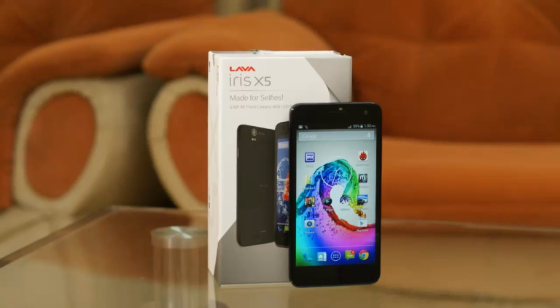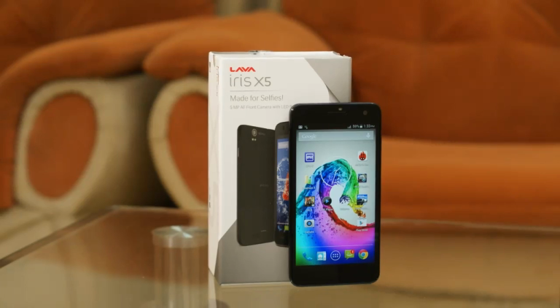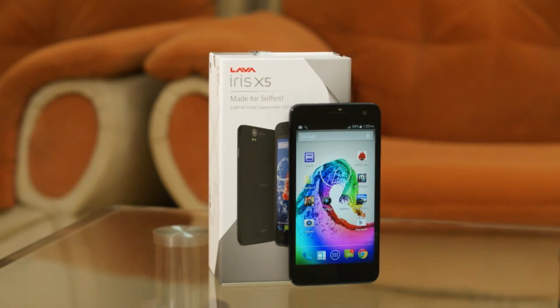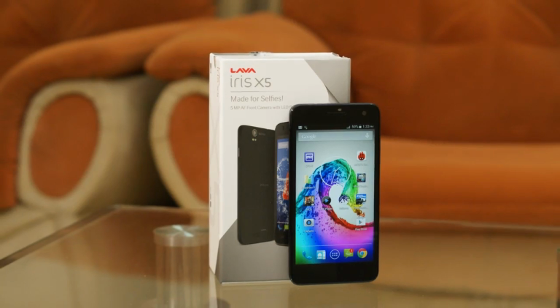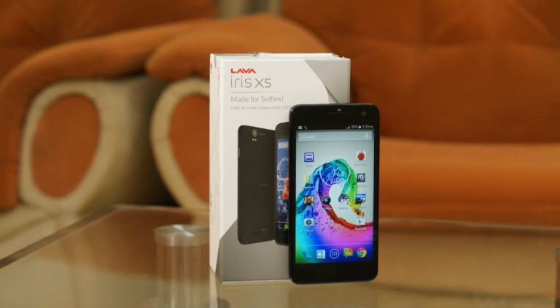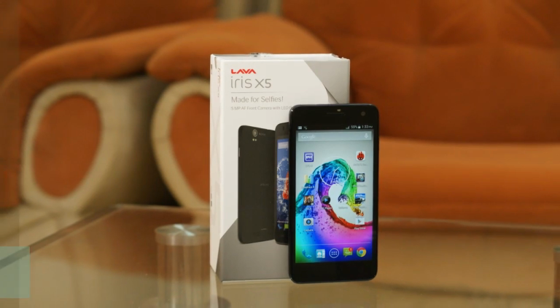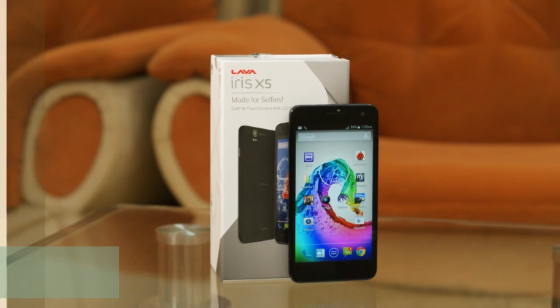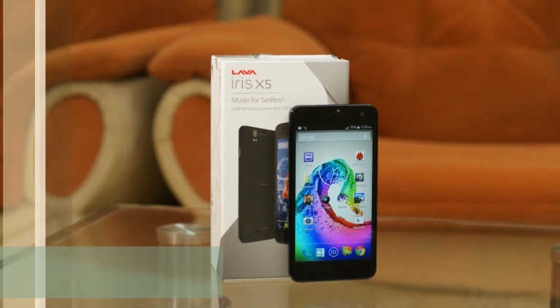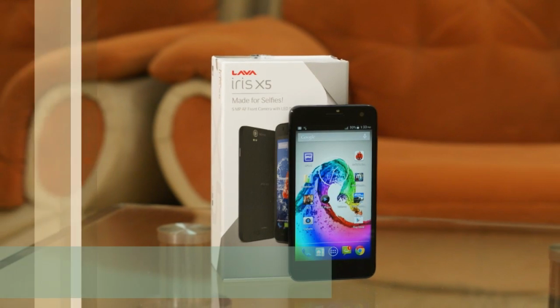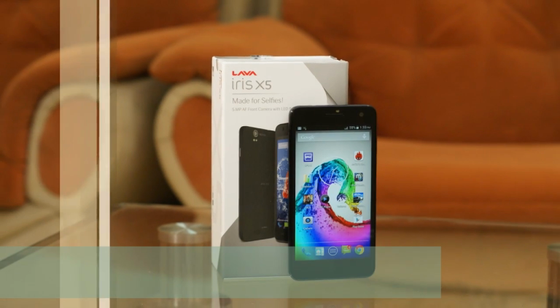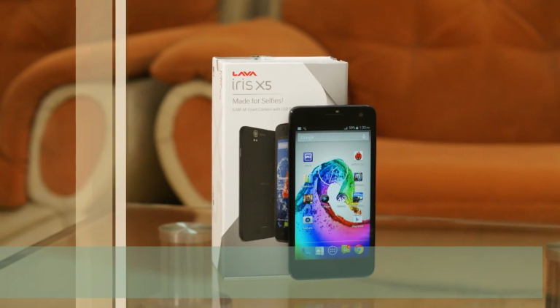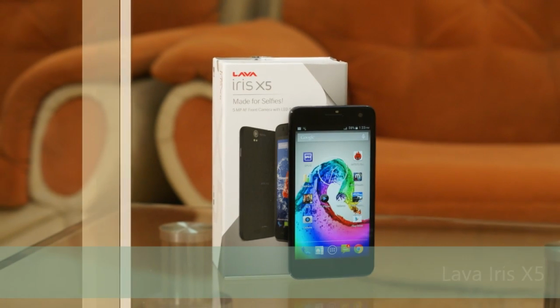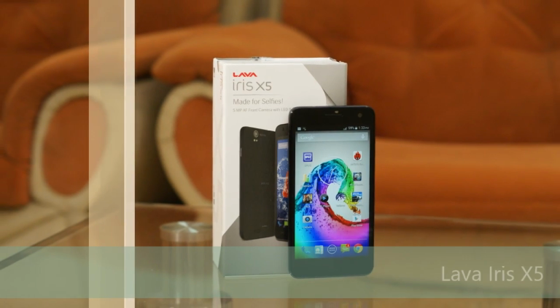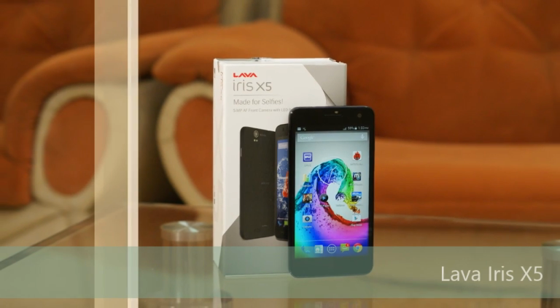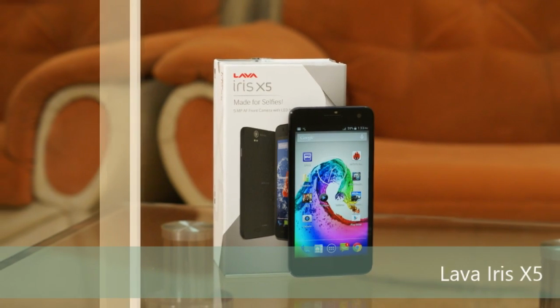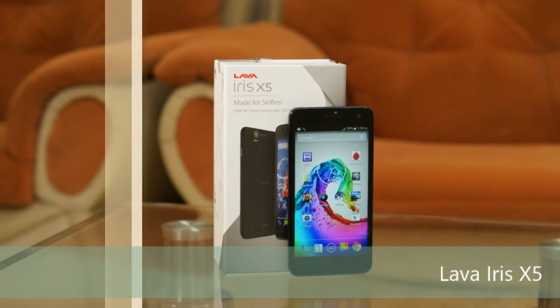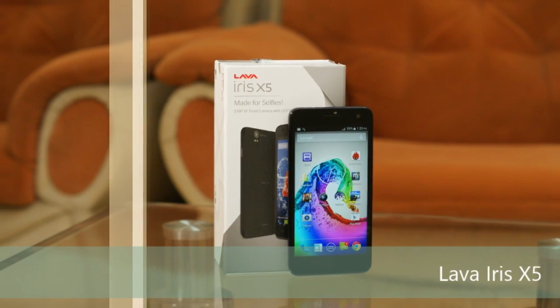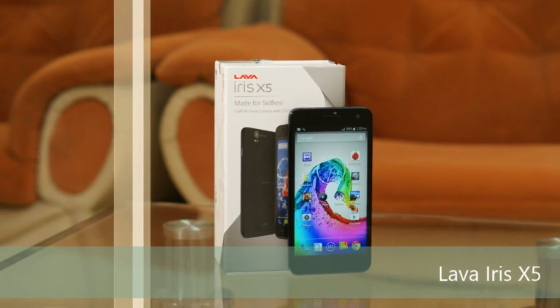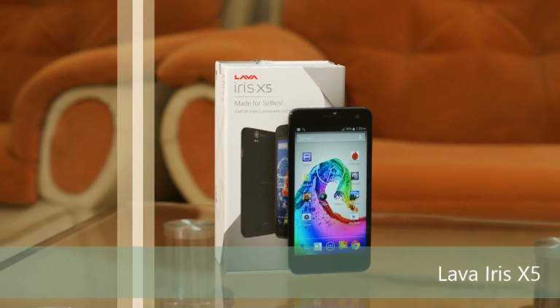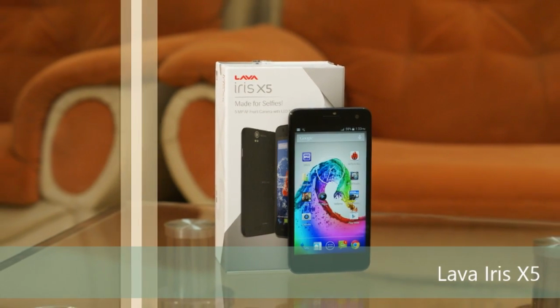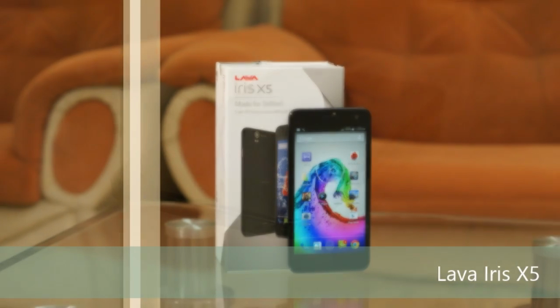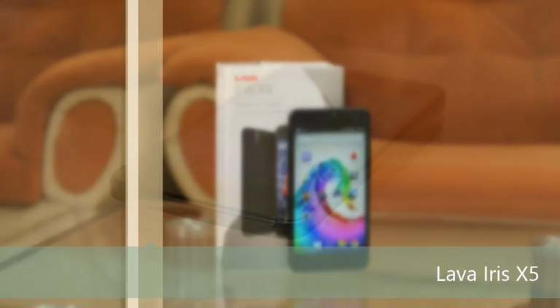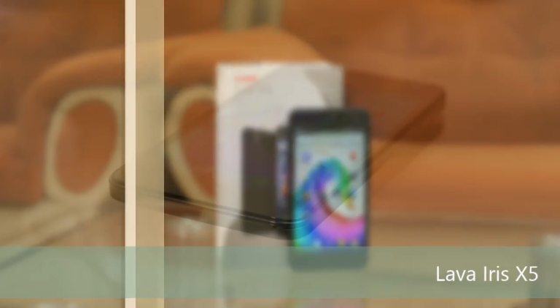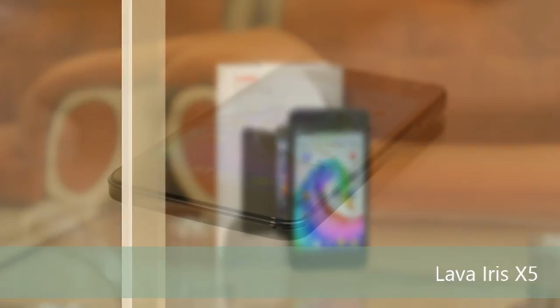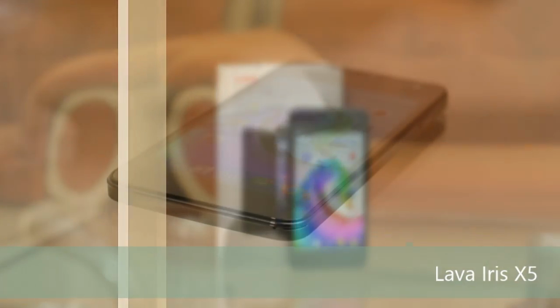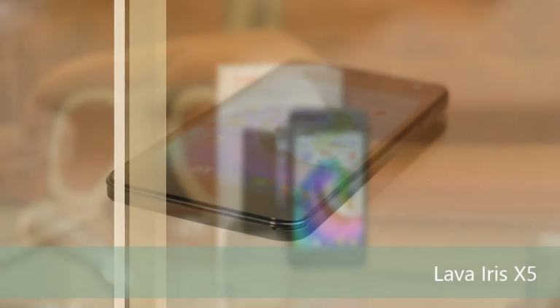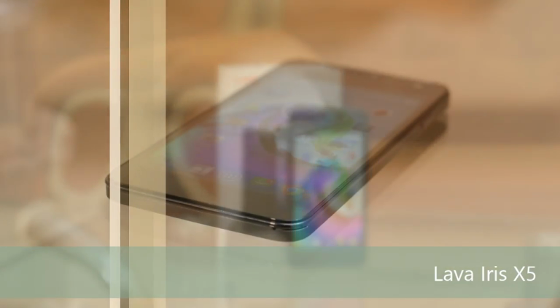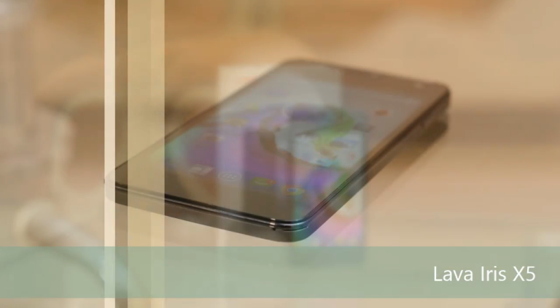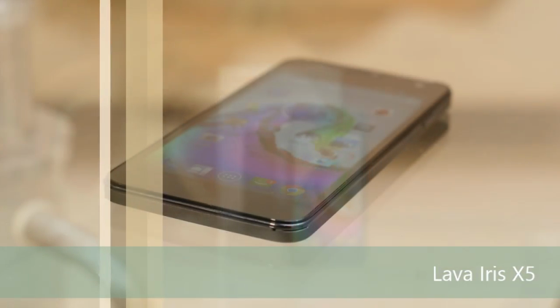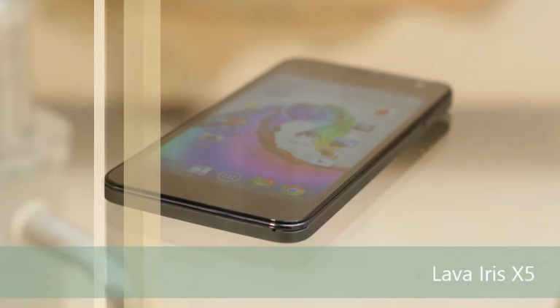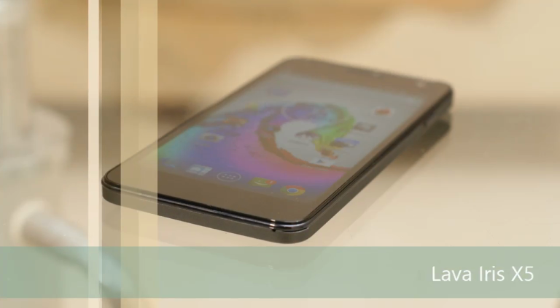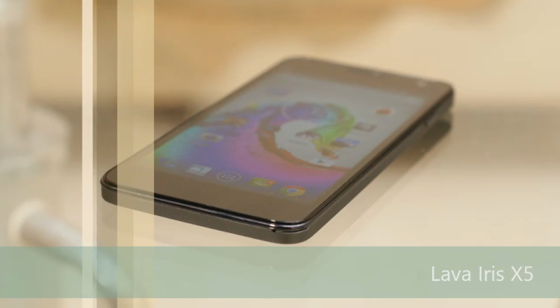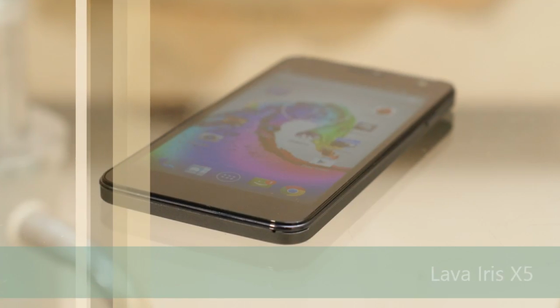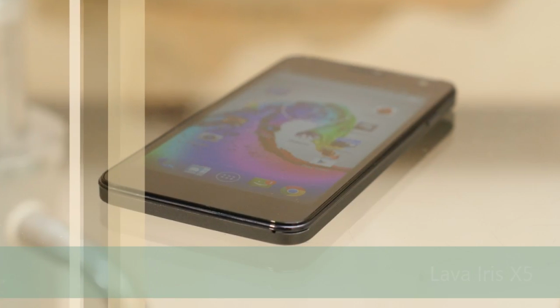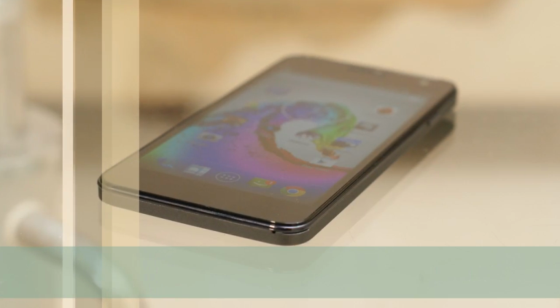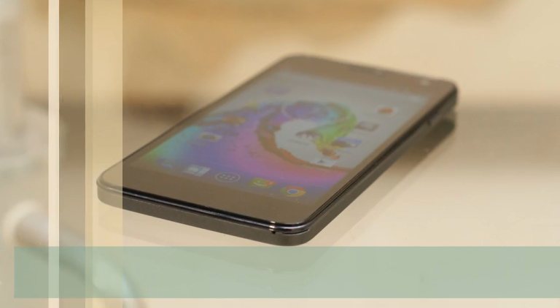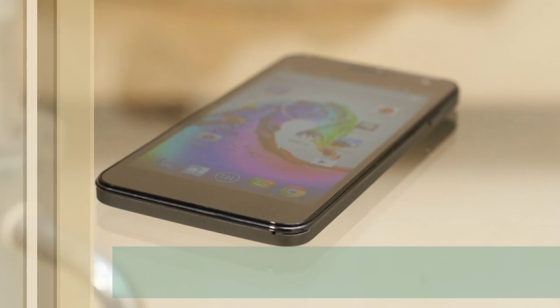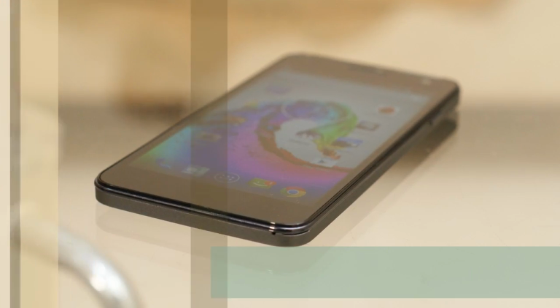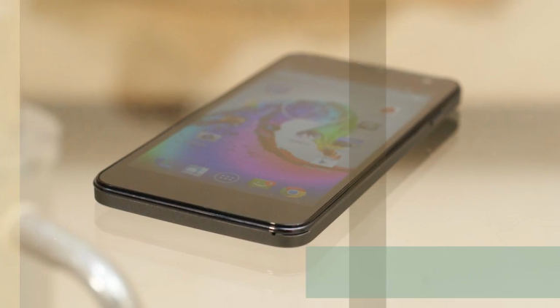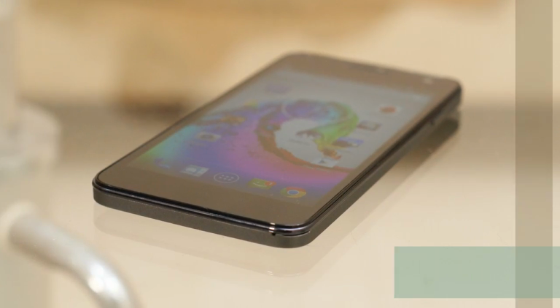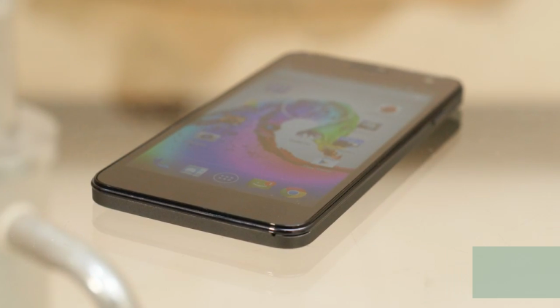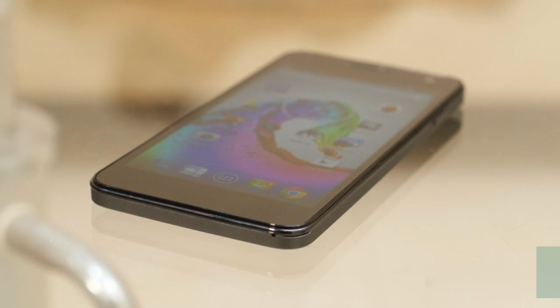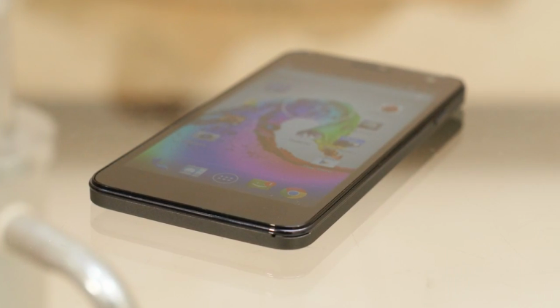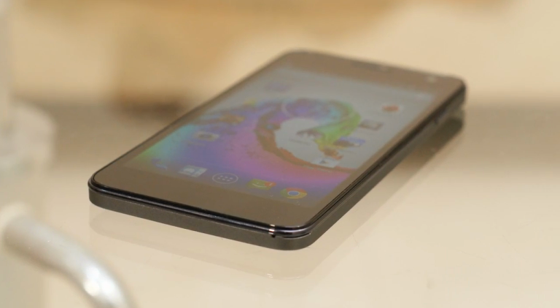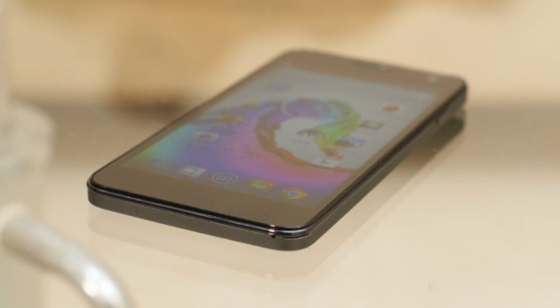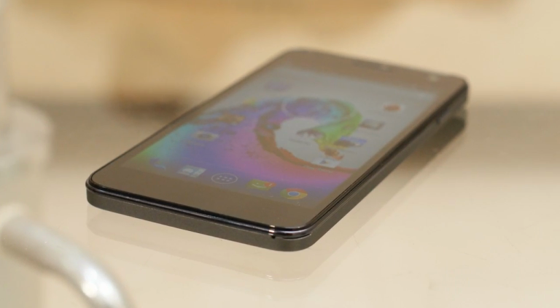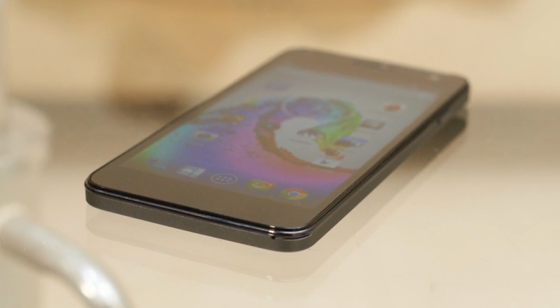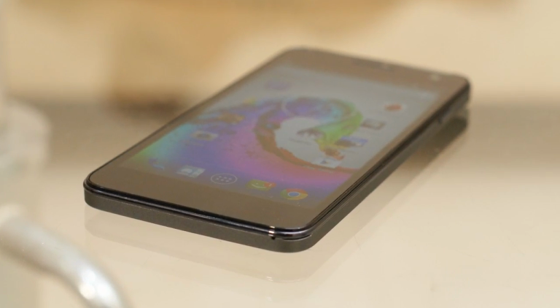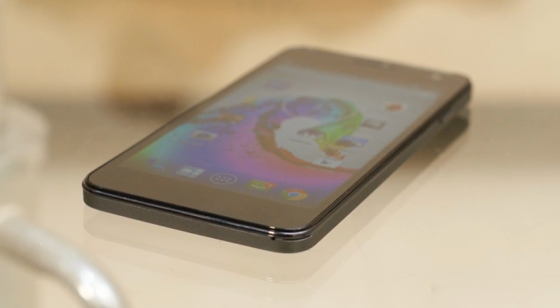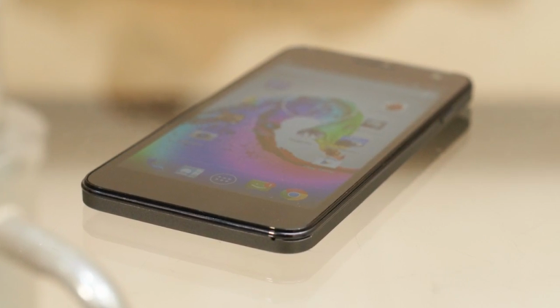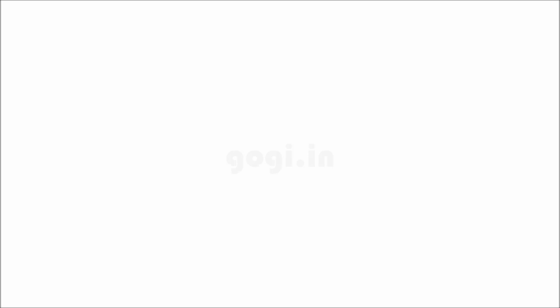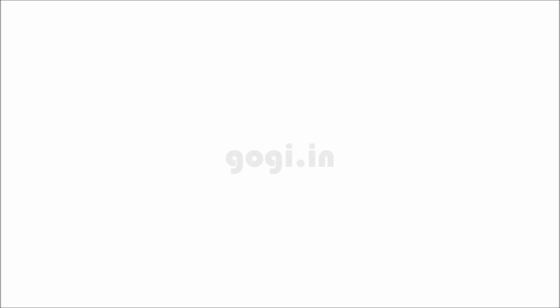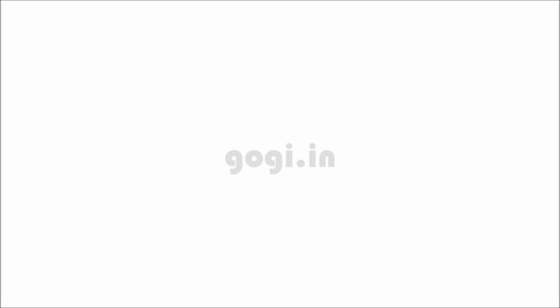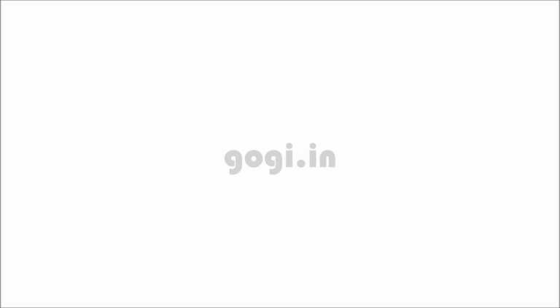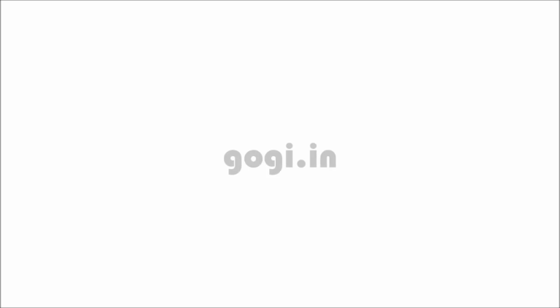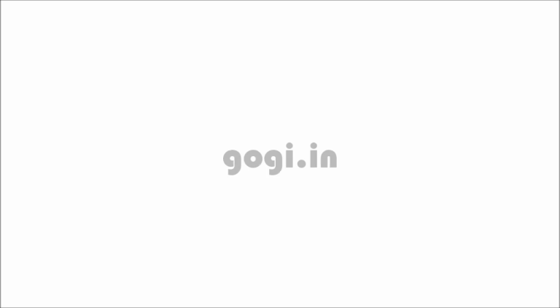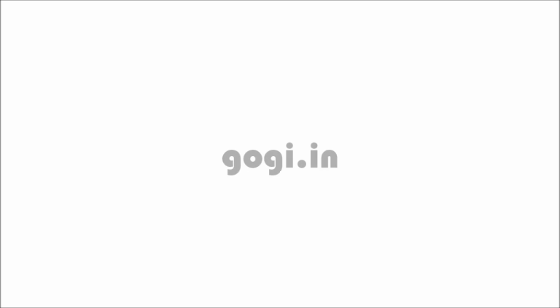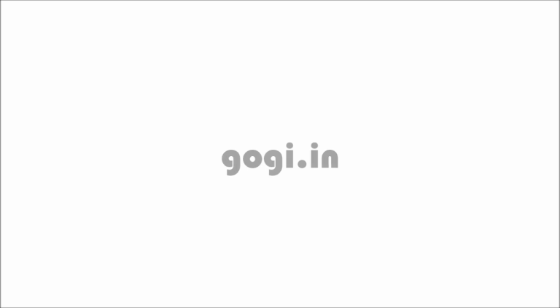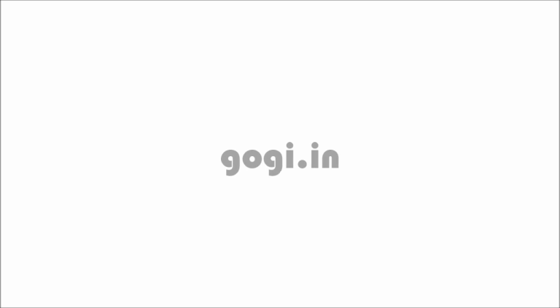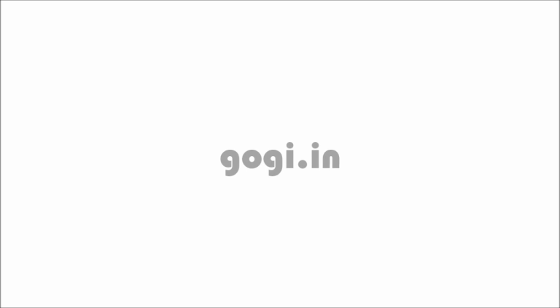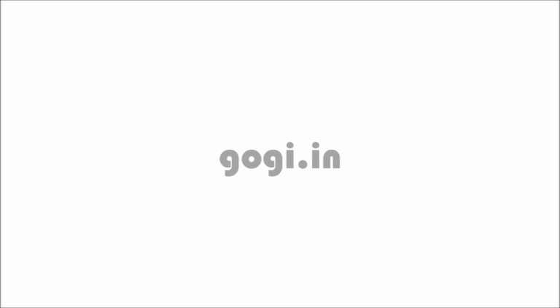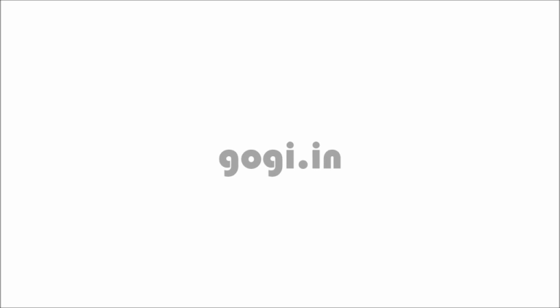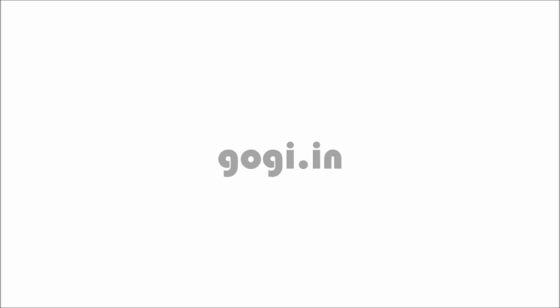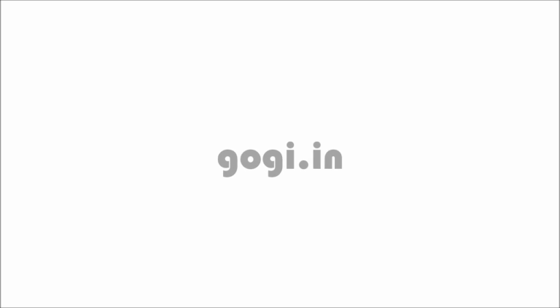Hello everyone, you are watching the full review of Lava Iris X5 and I am Gogi from Gogi.in.